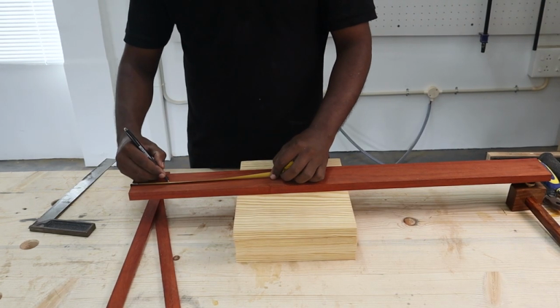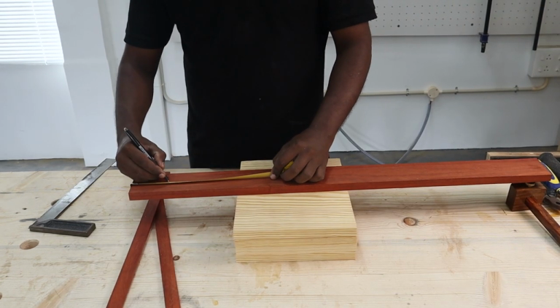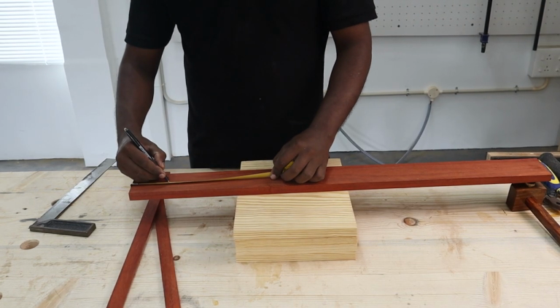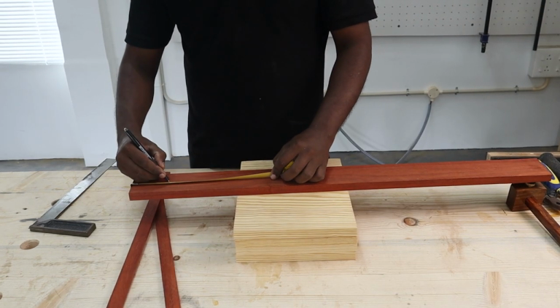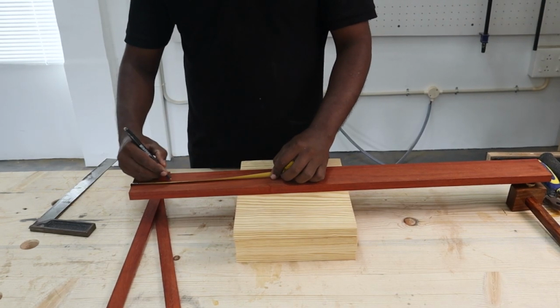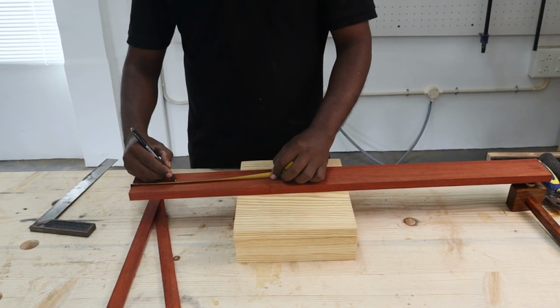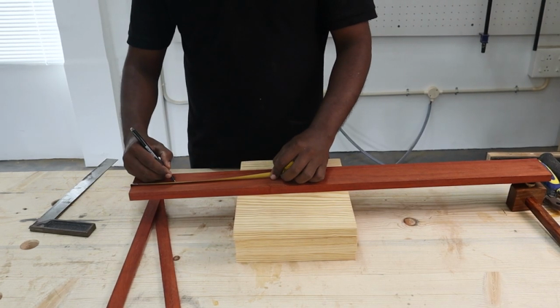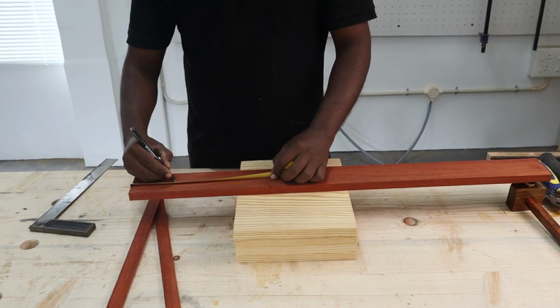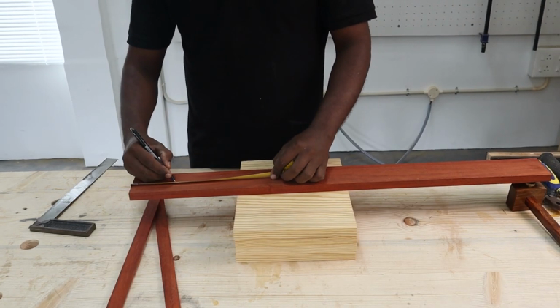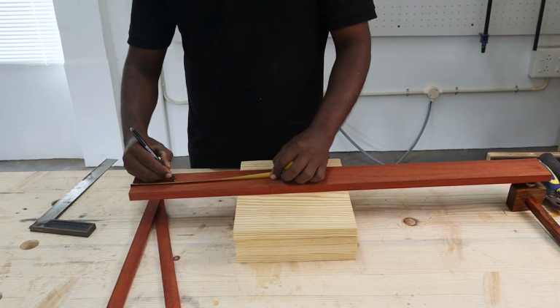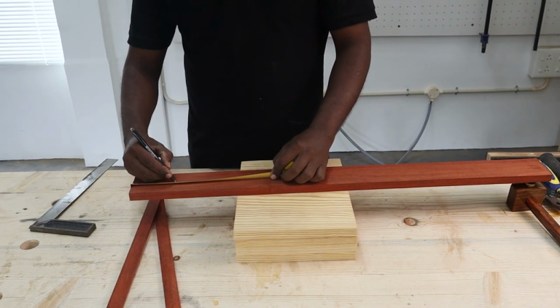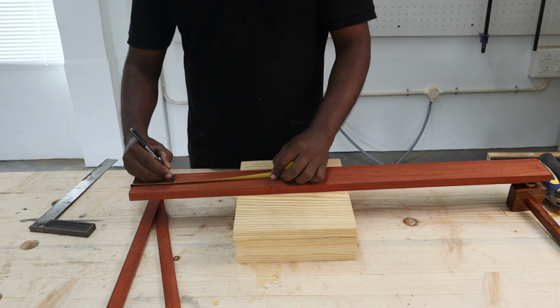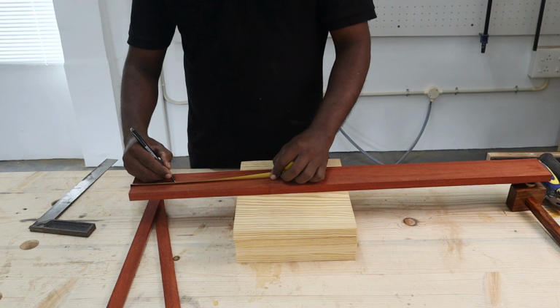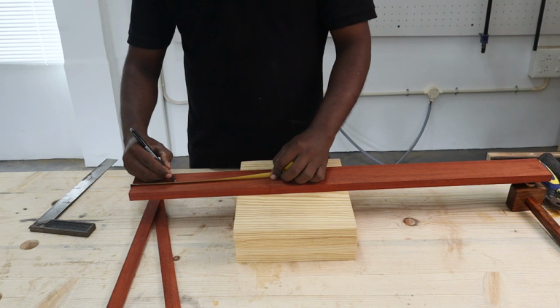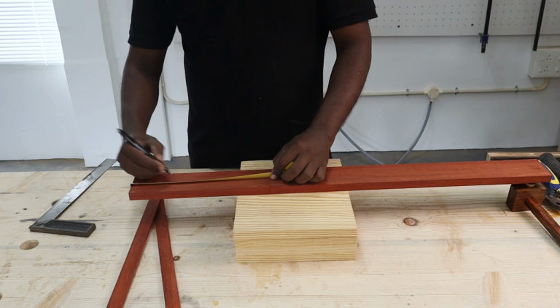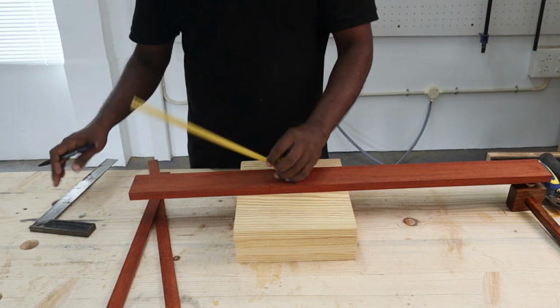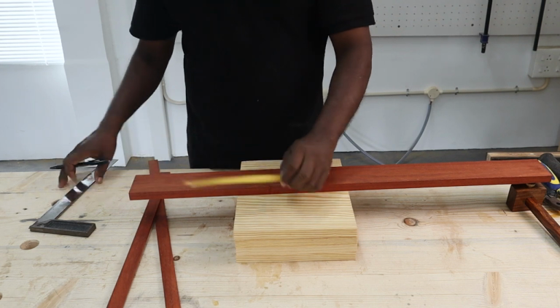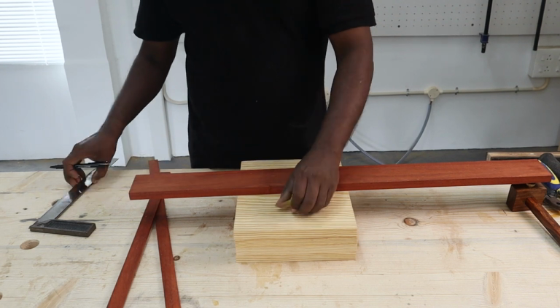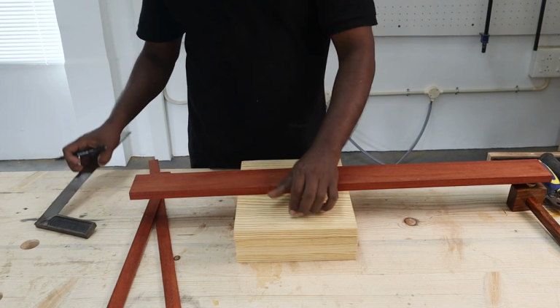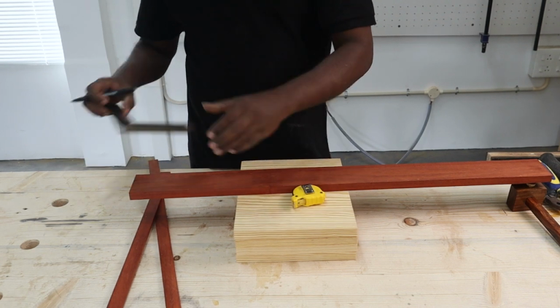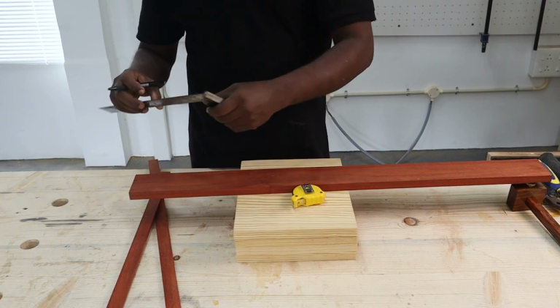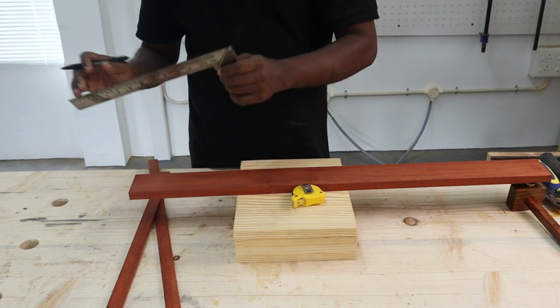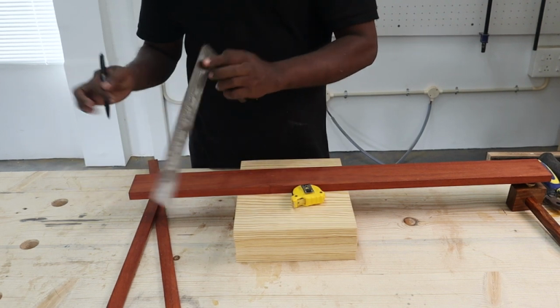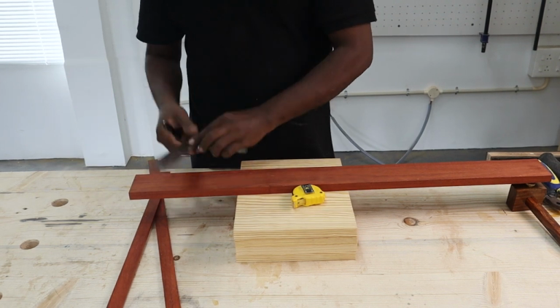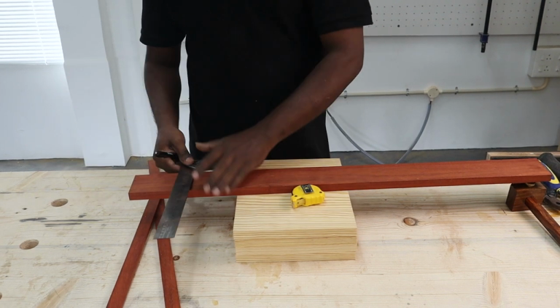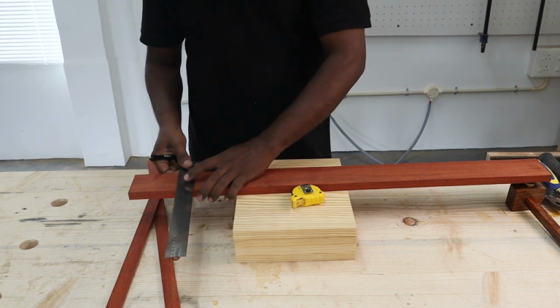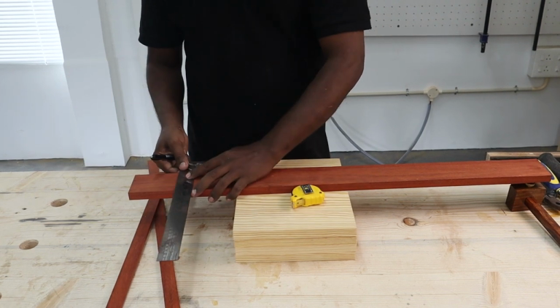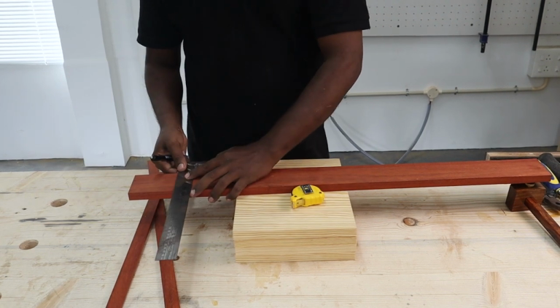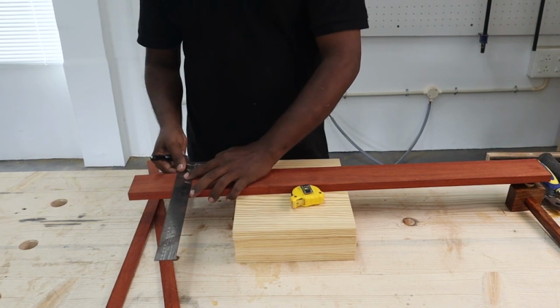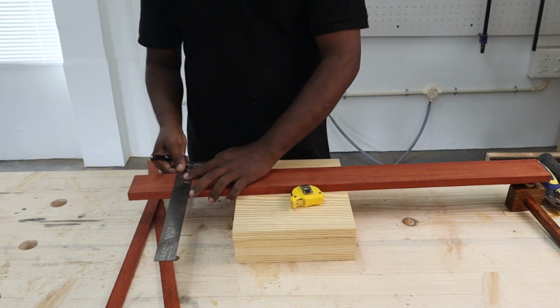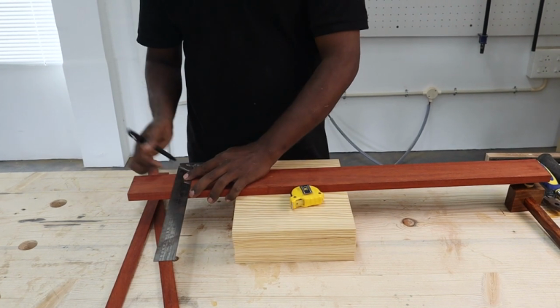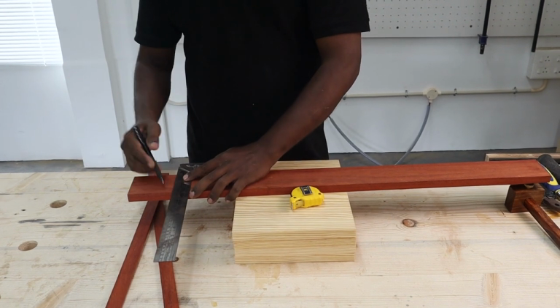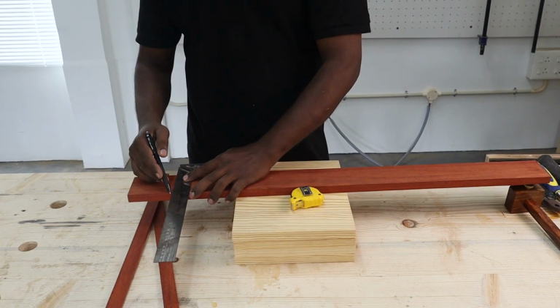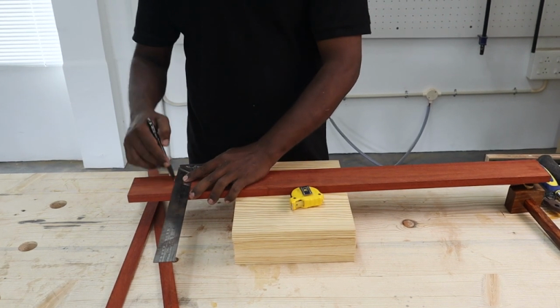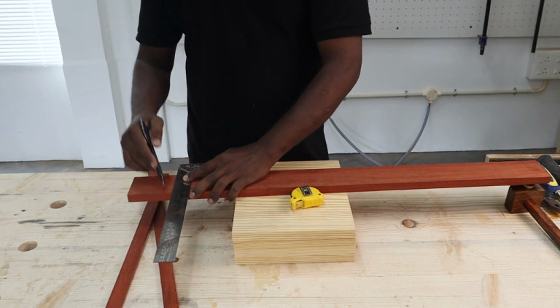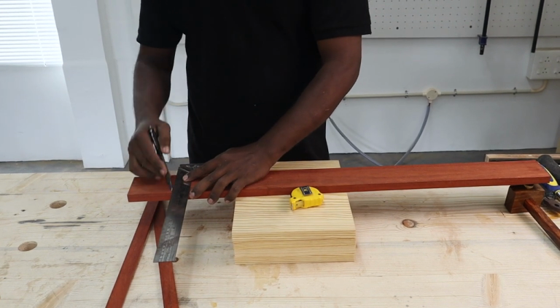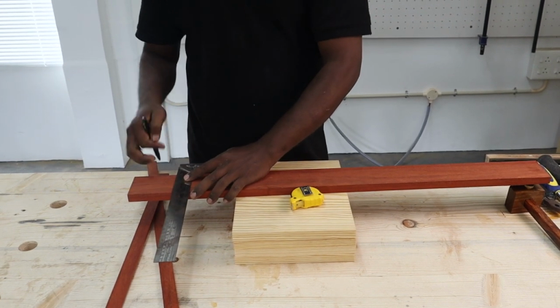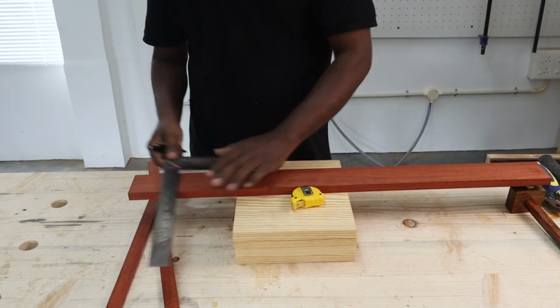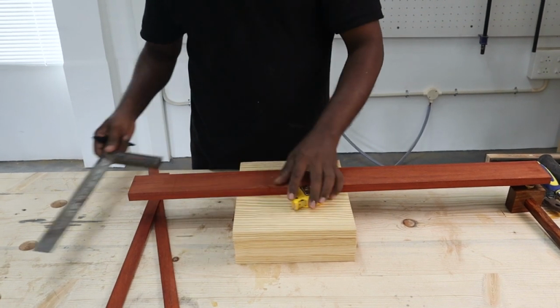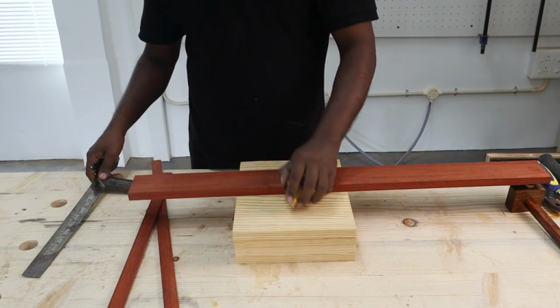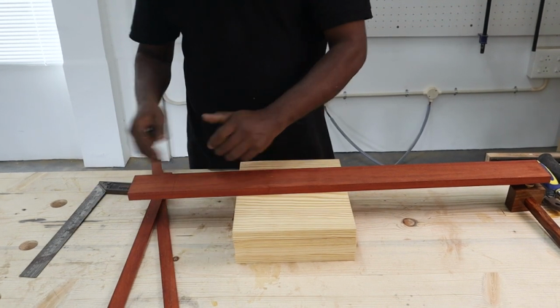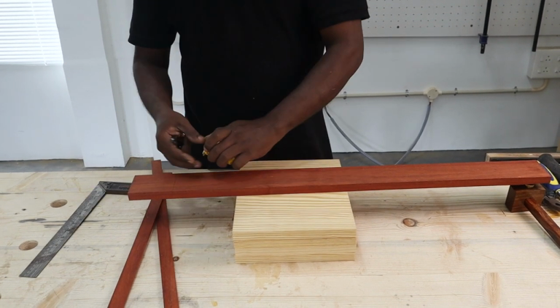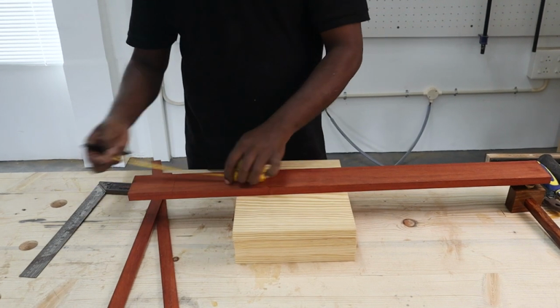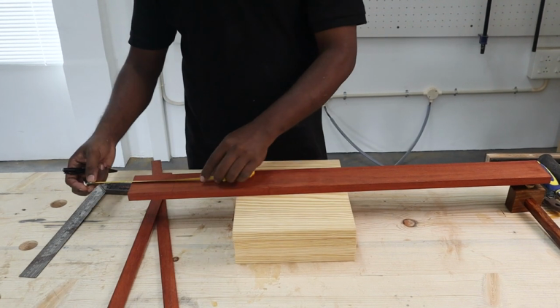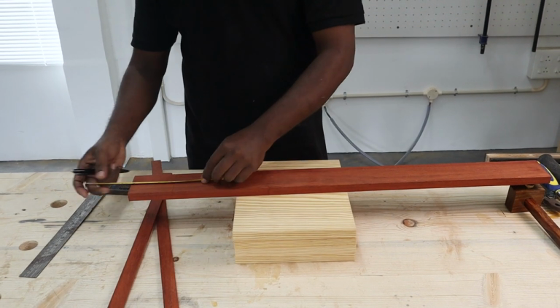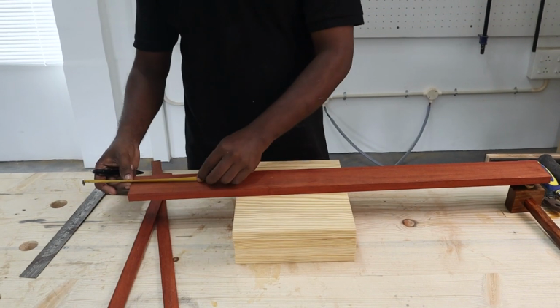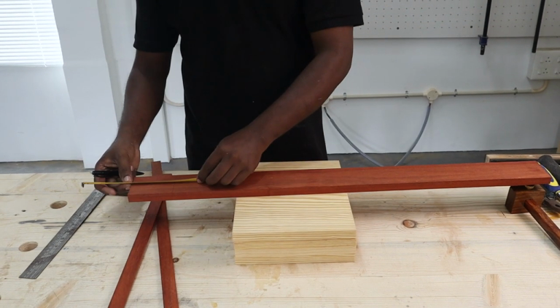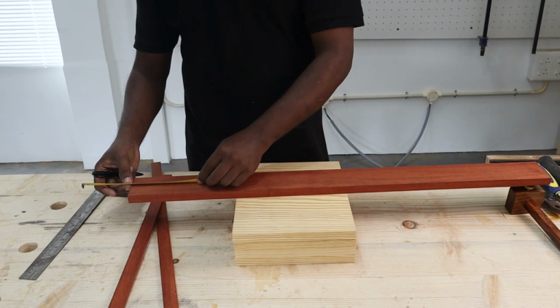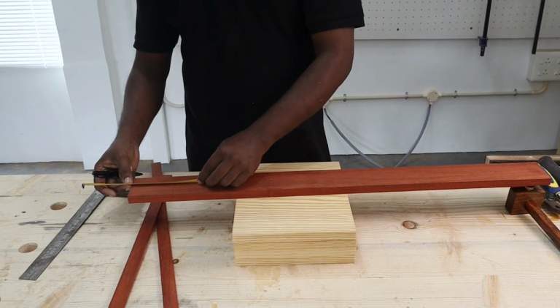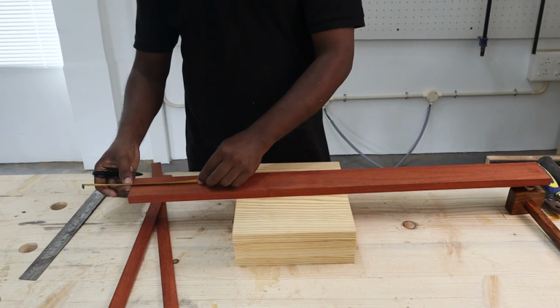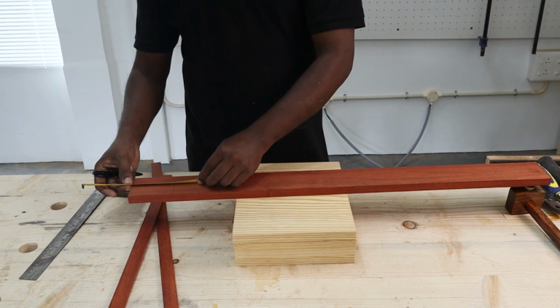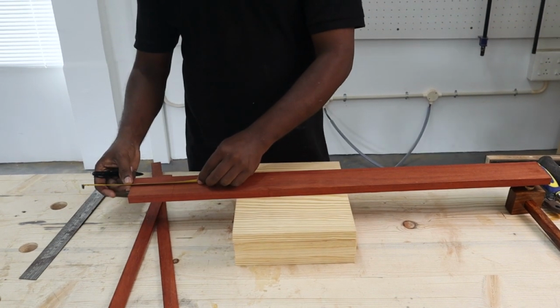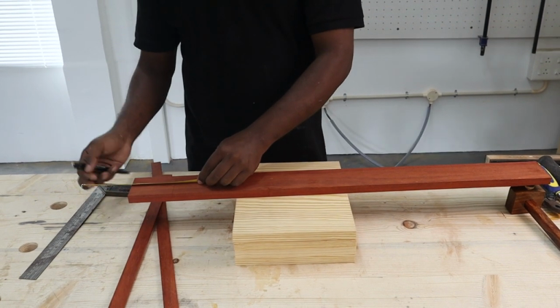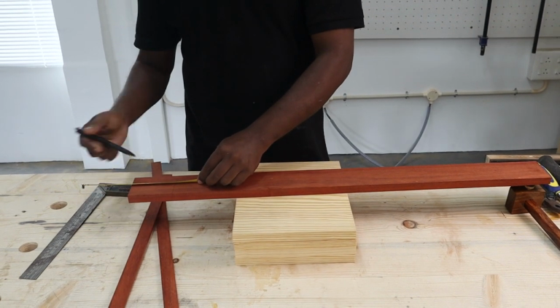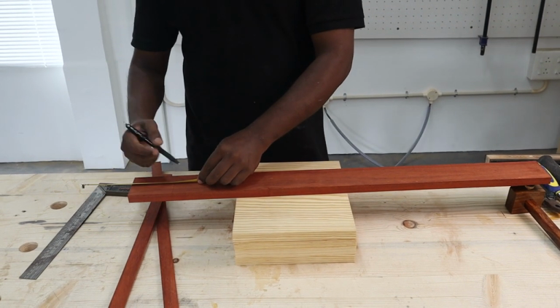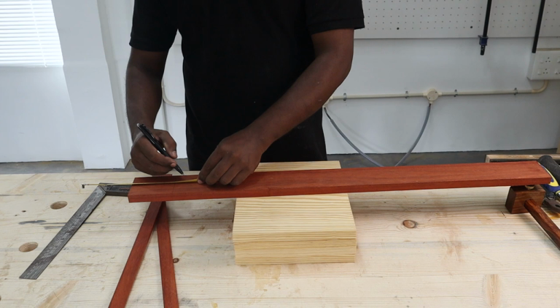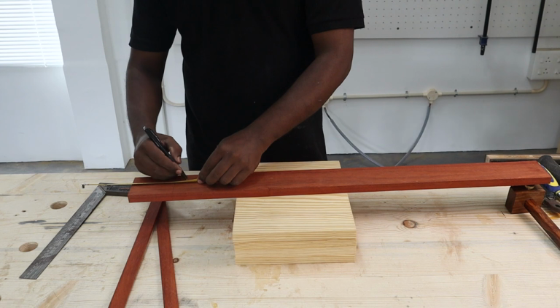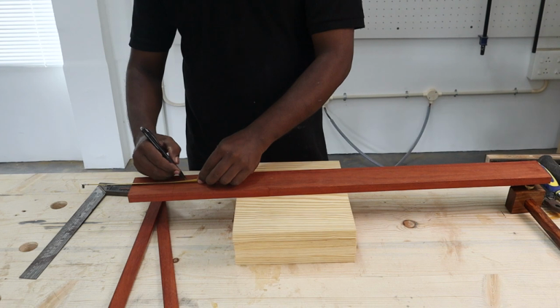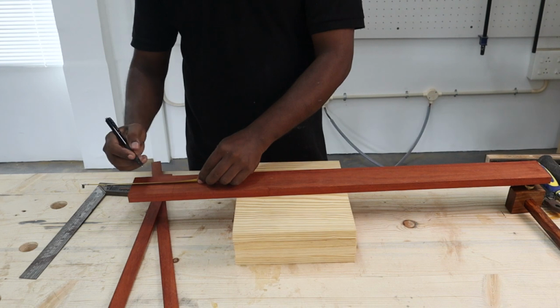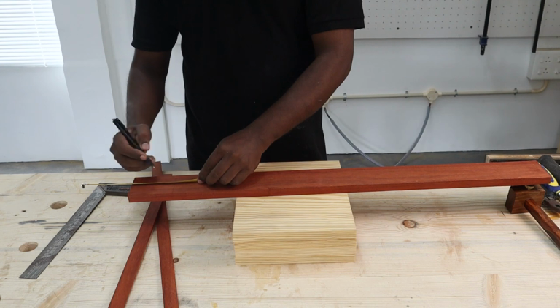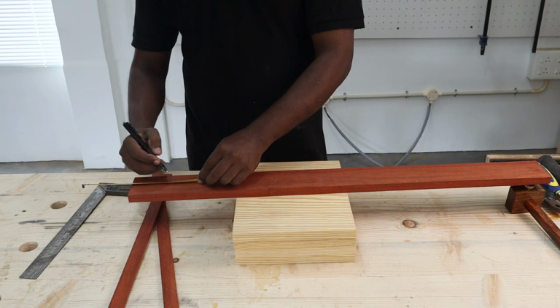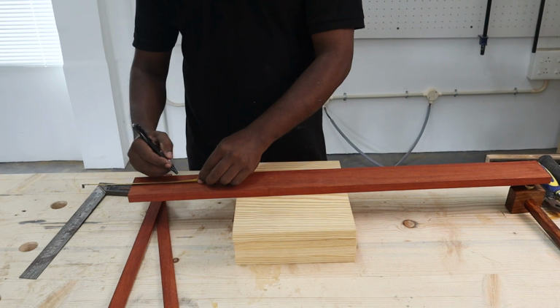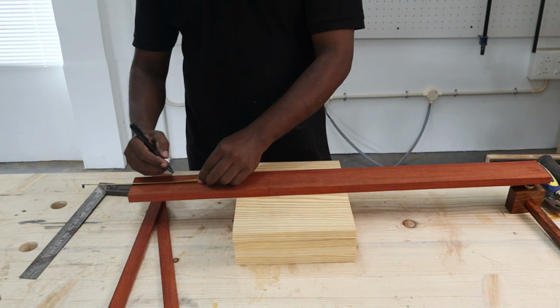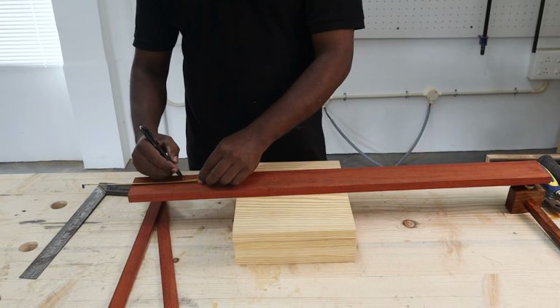It's important to mark a 45-degree line to mark the mitered edge of the front lining piece. We used a framing square to do this.